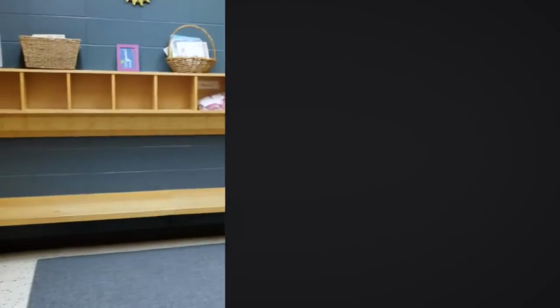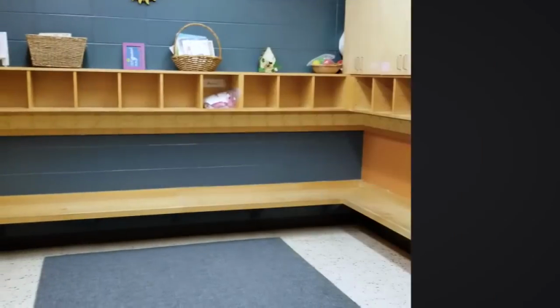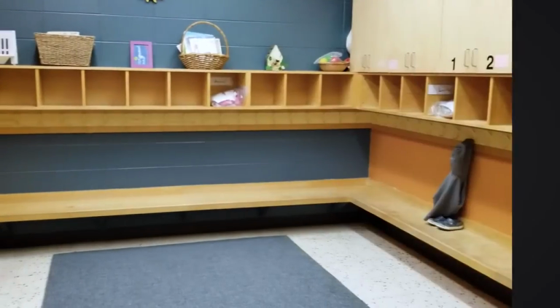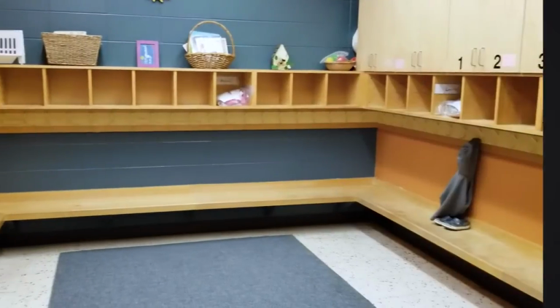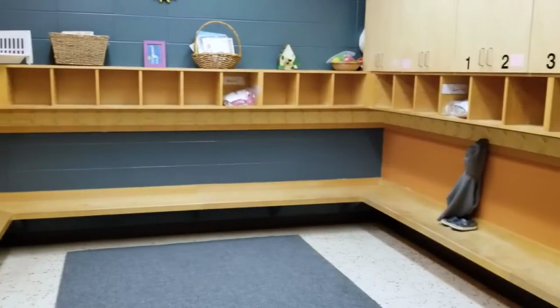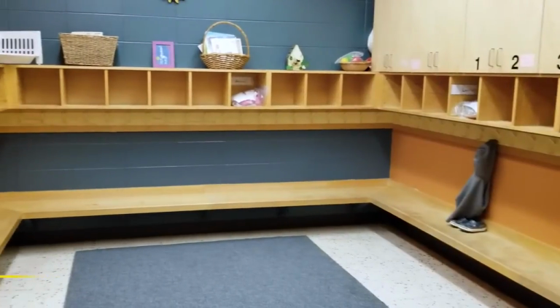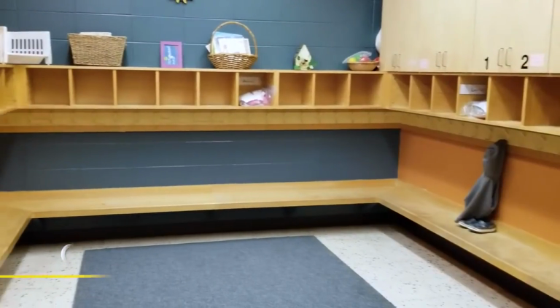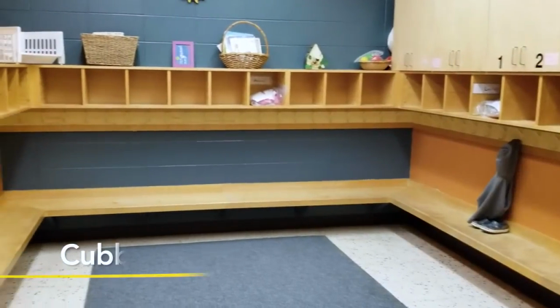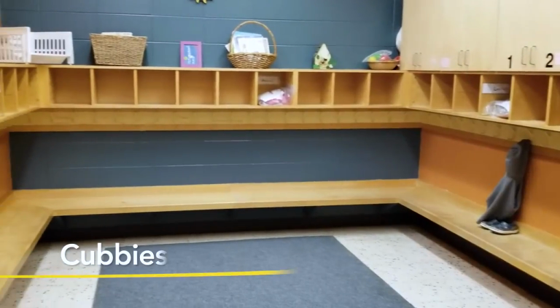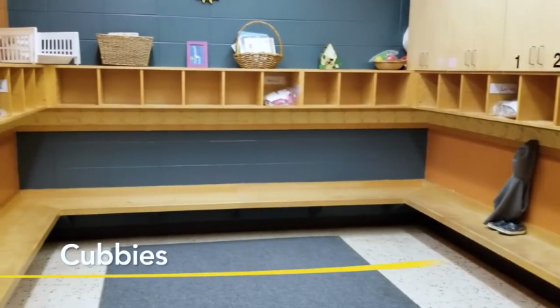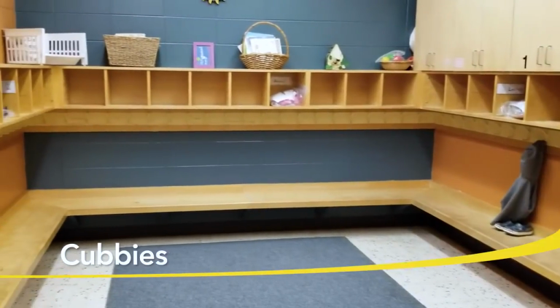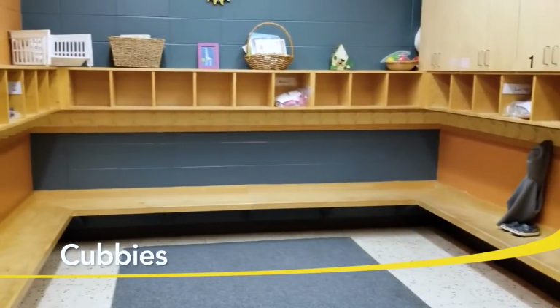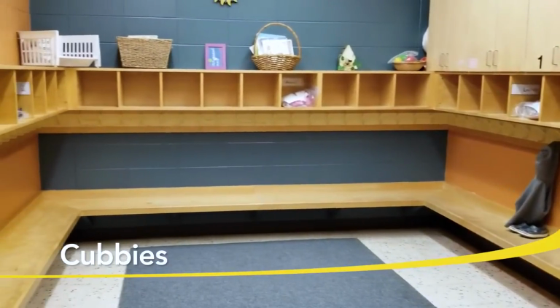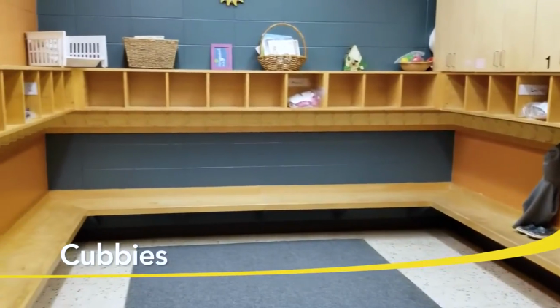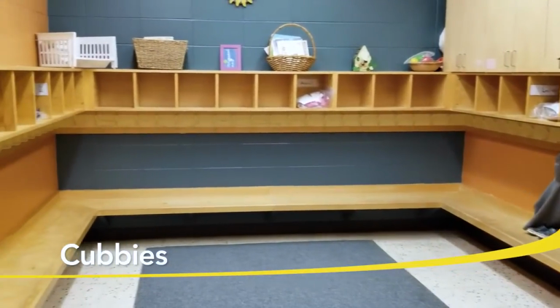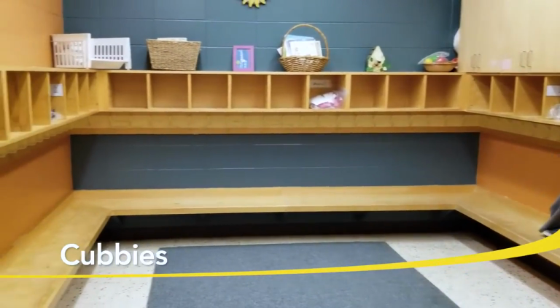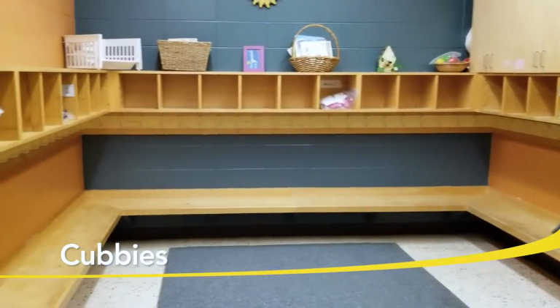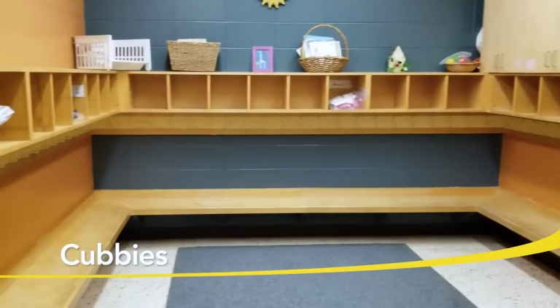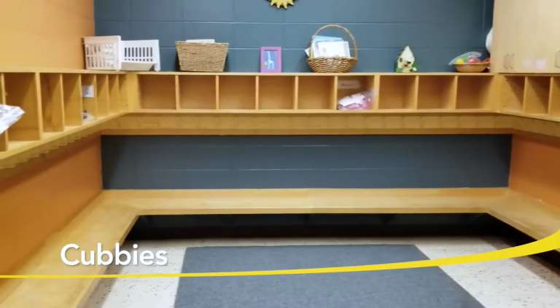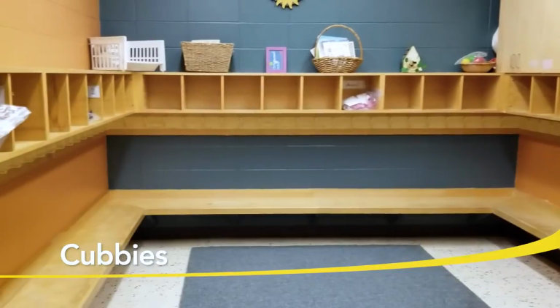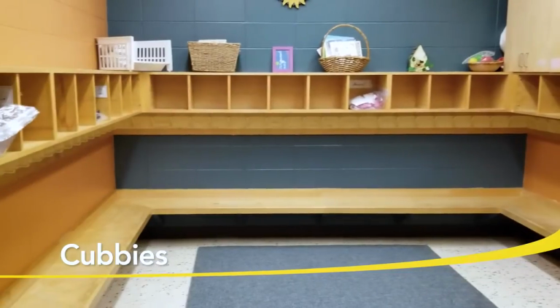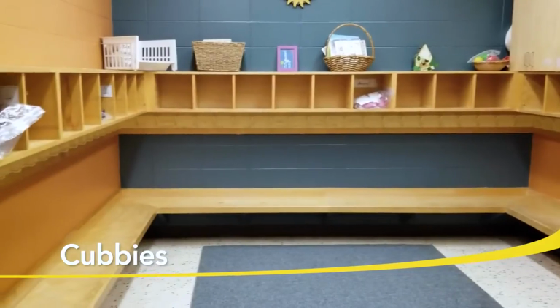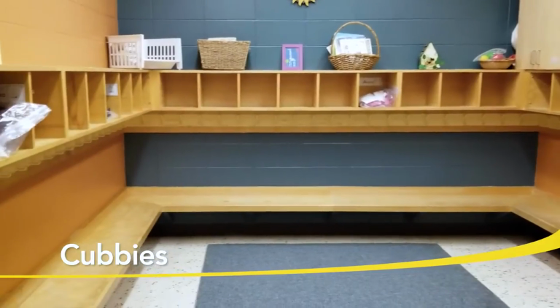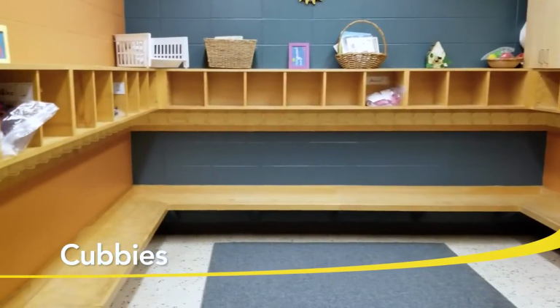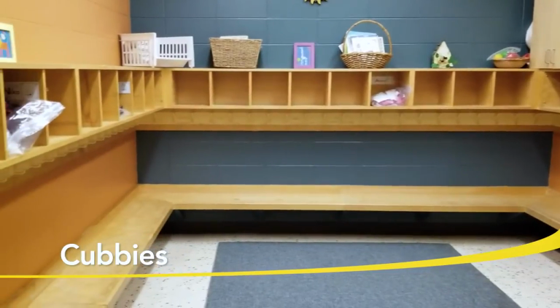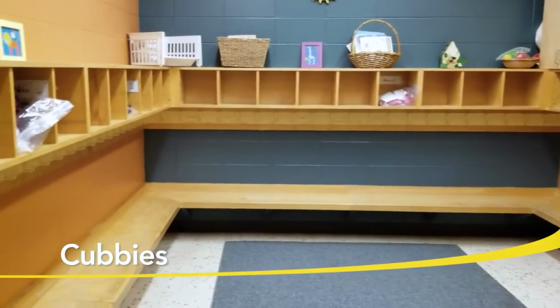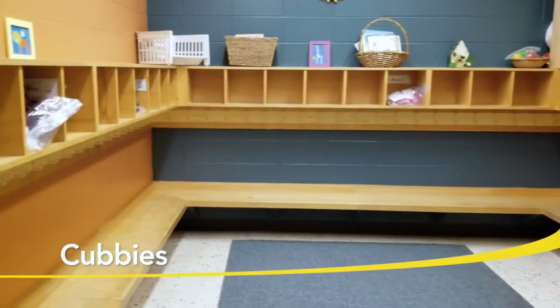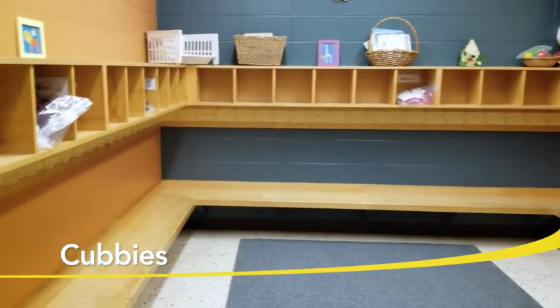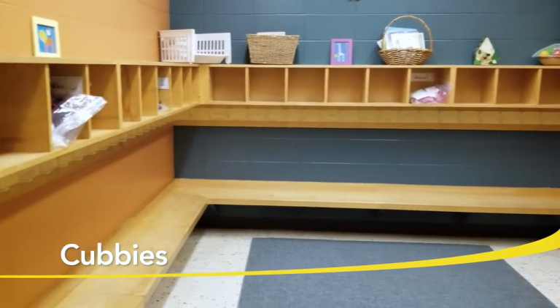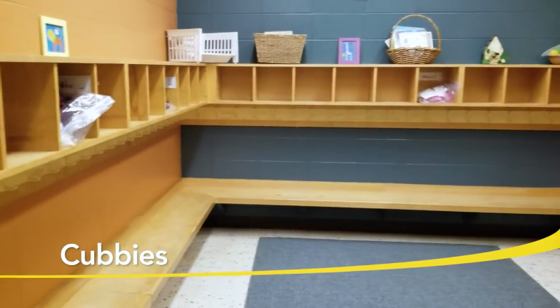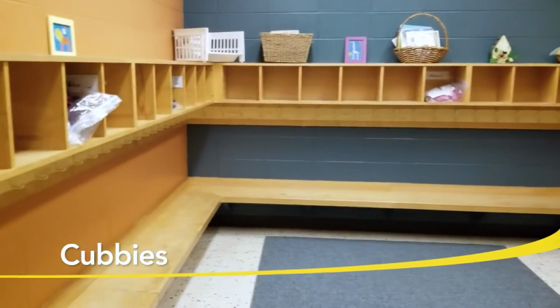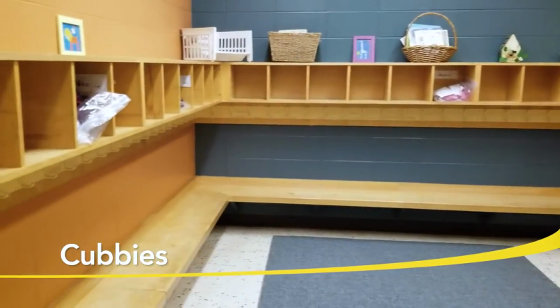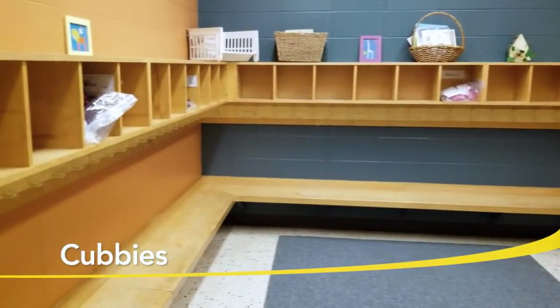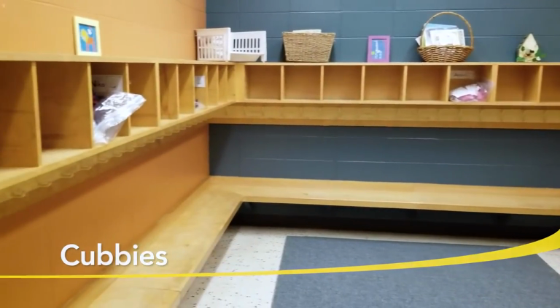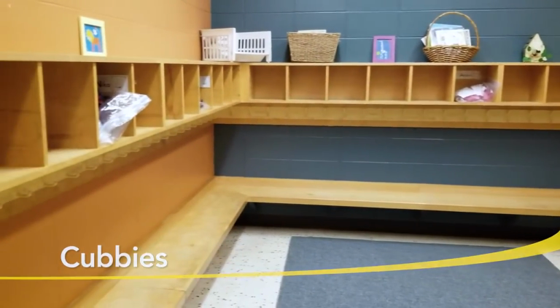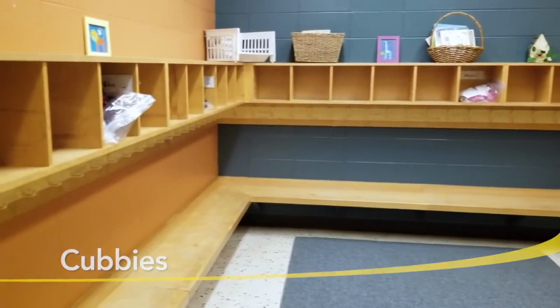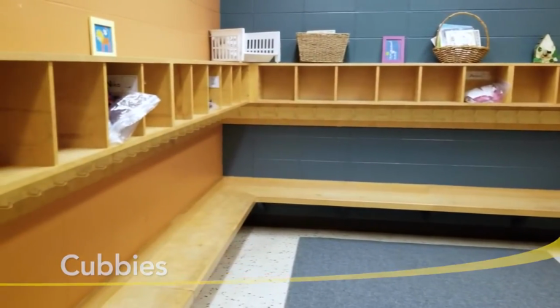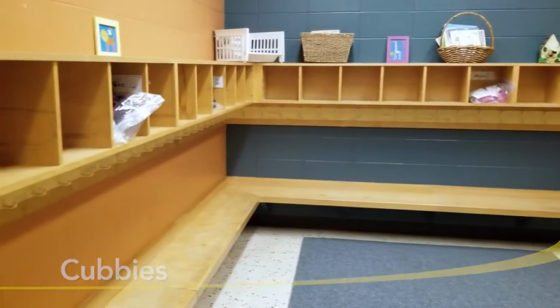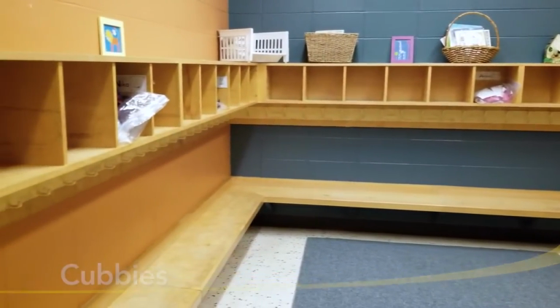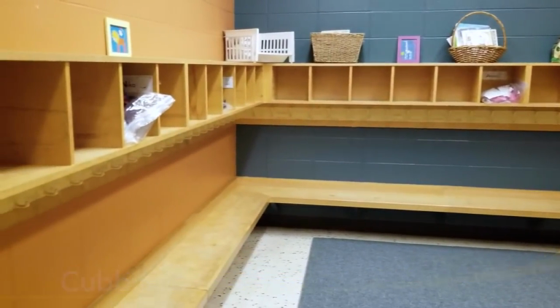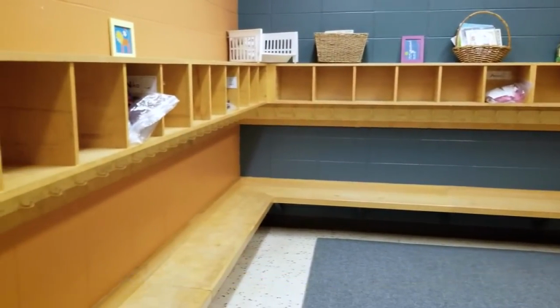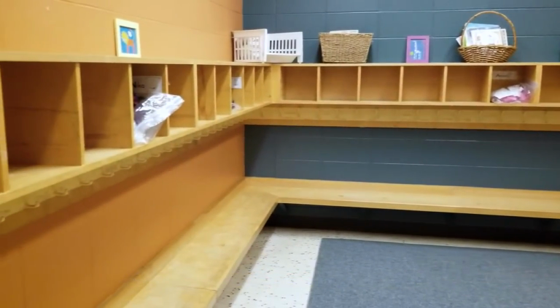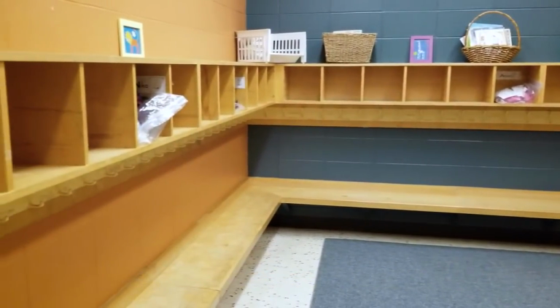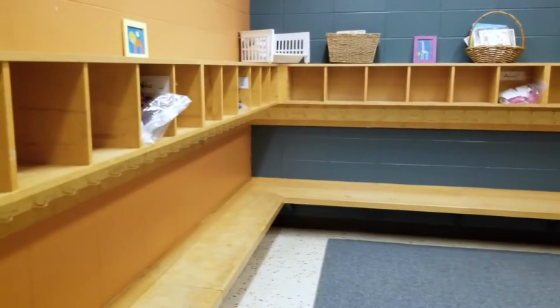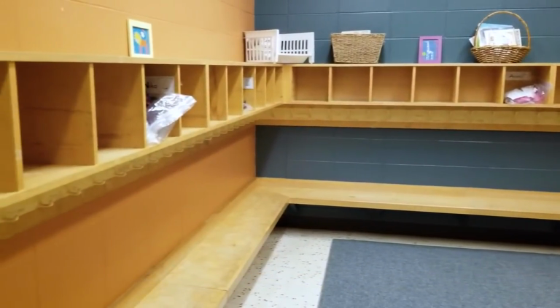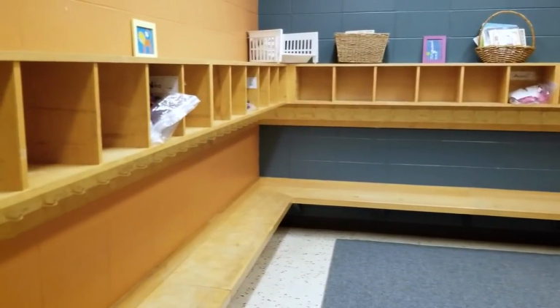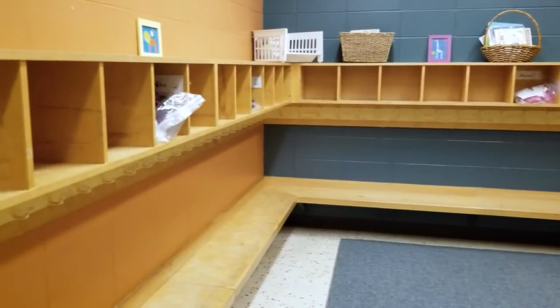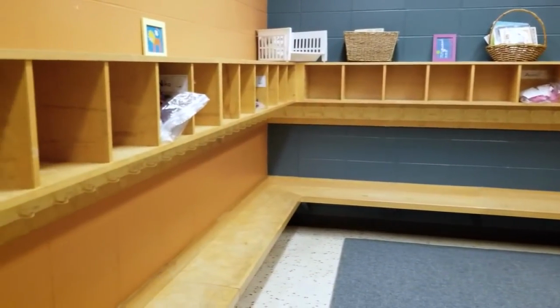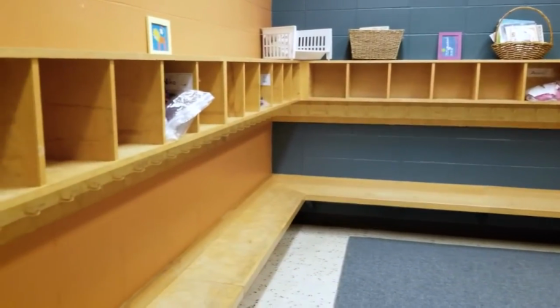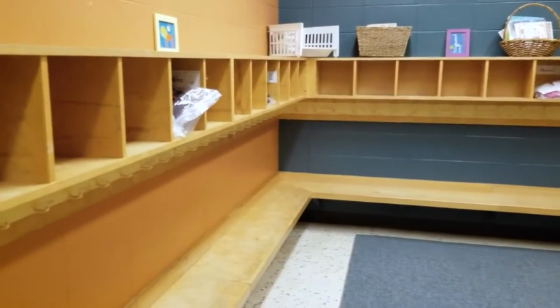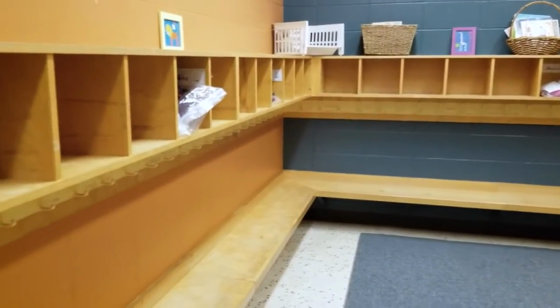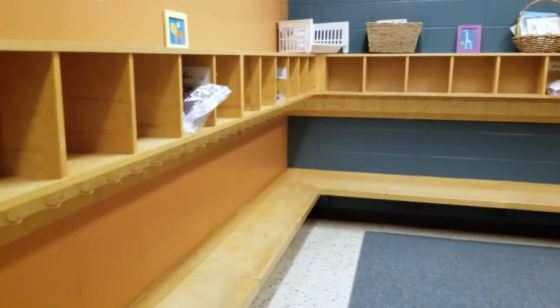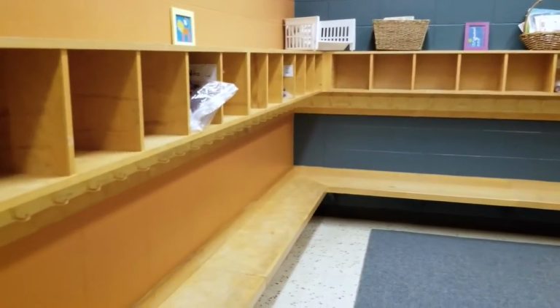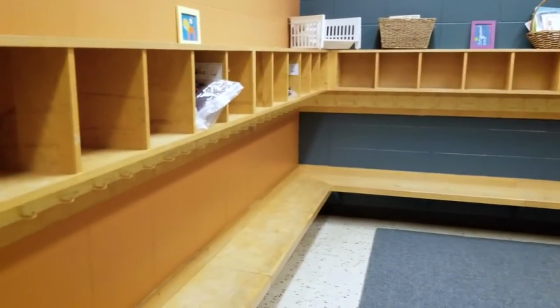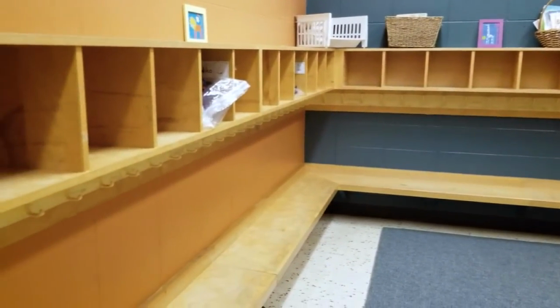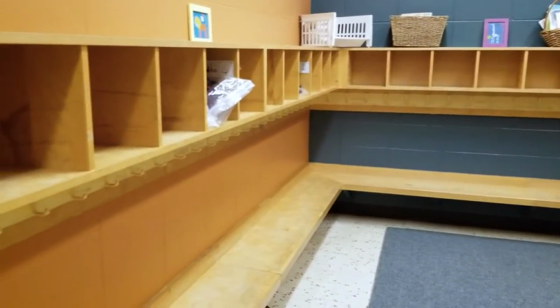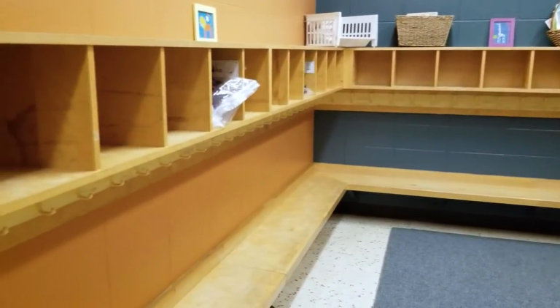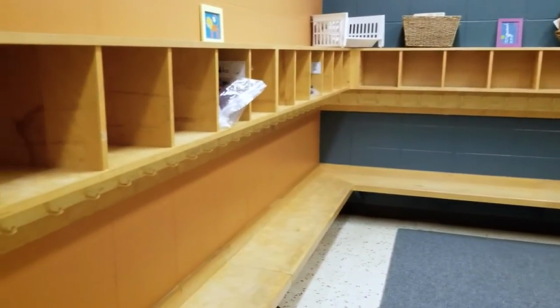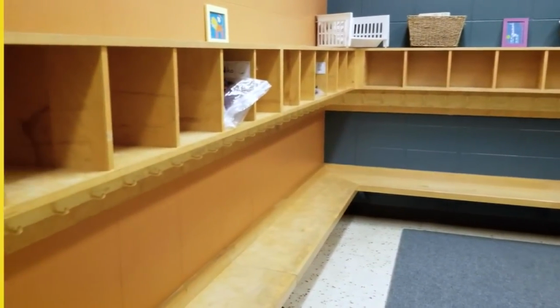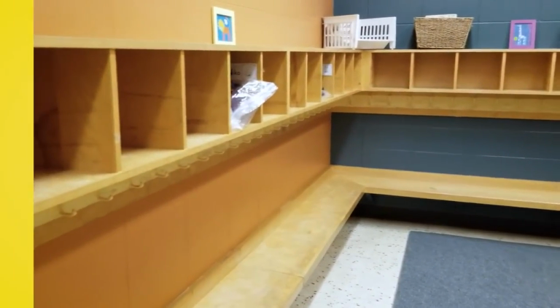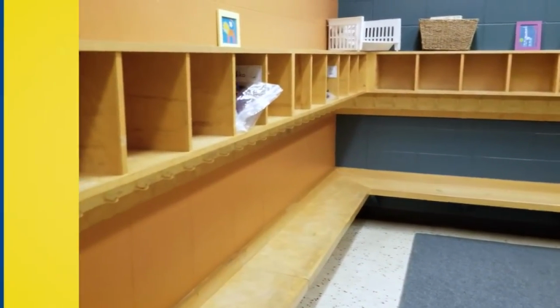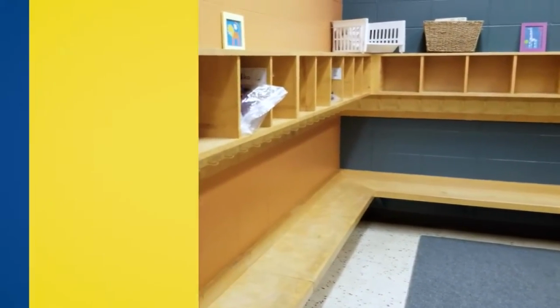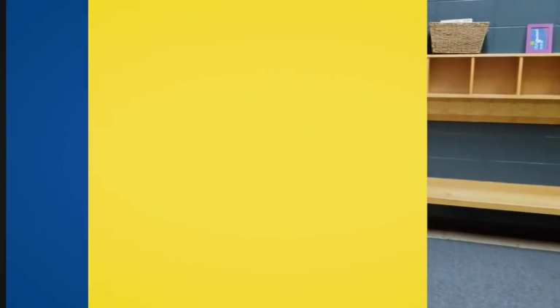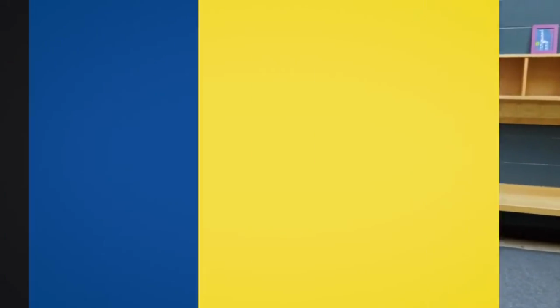We have cubbies throughout the centre for the children to keep their personal belongings in, such as extra clothing, winter boots, jackets and backpacks.